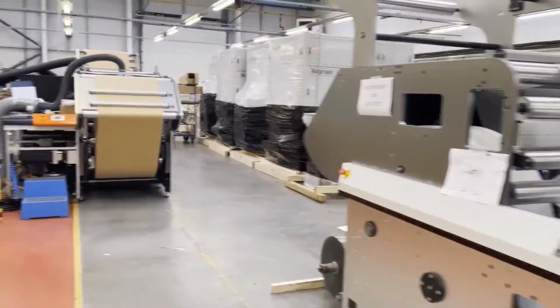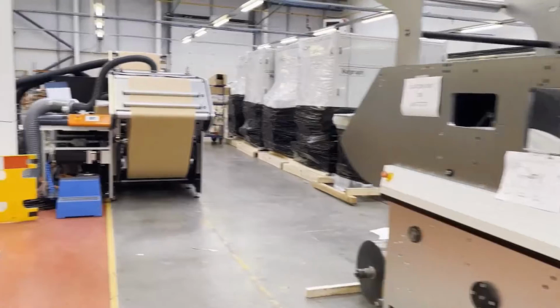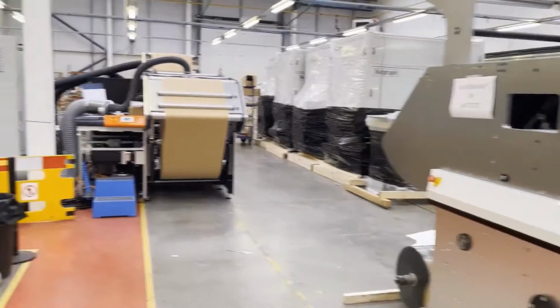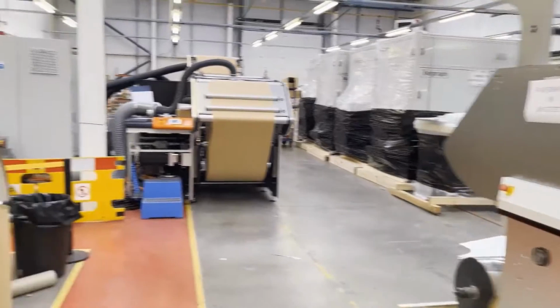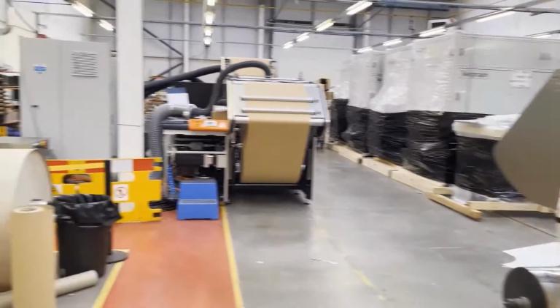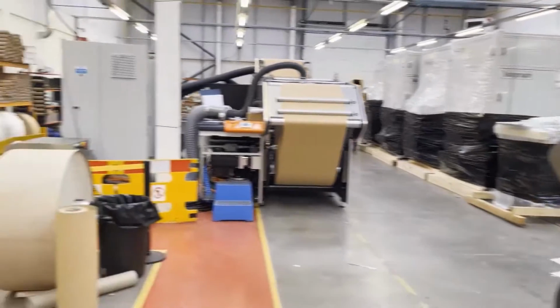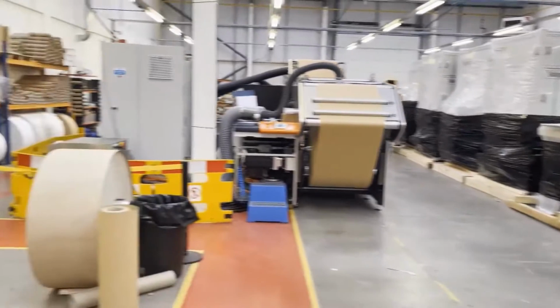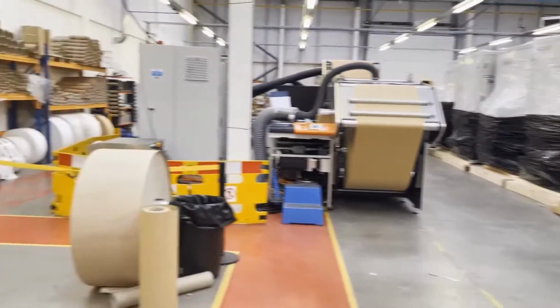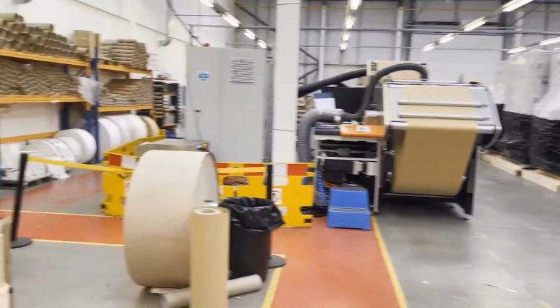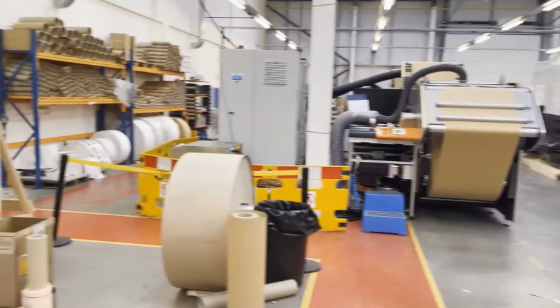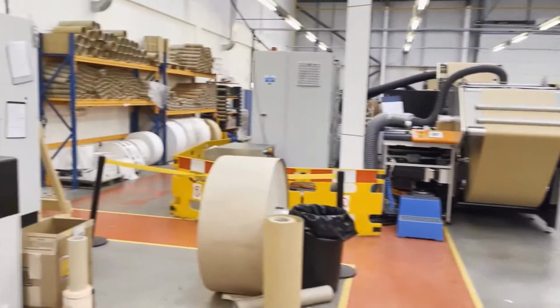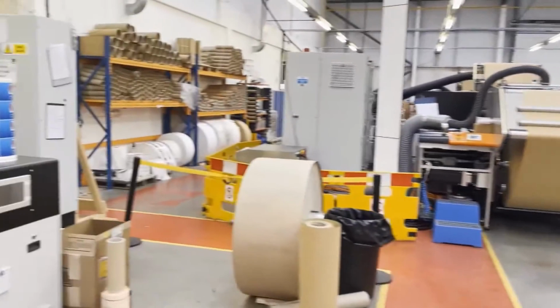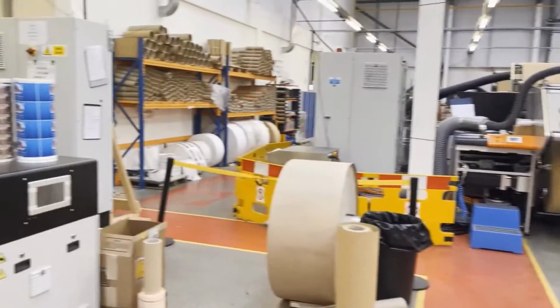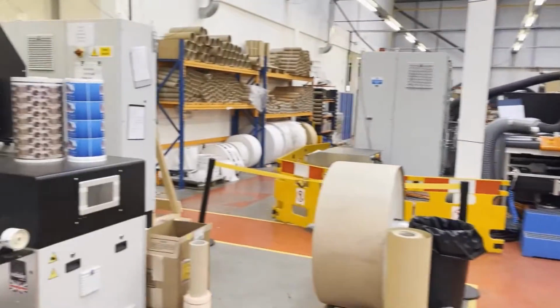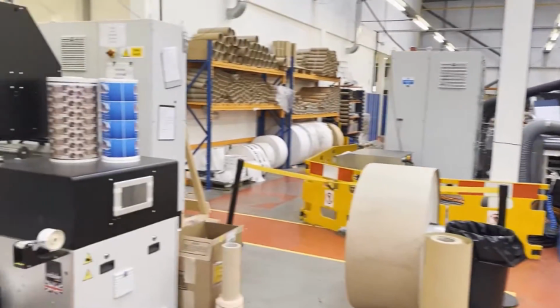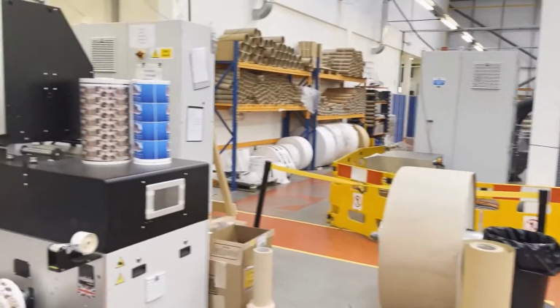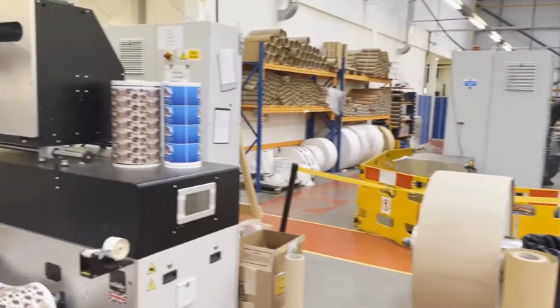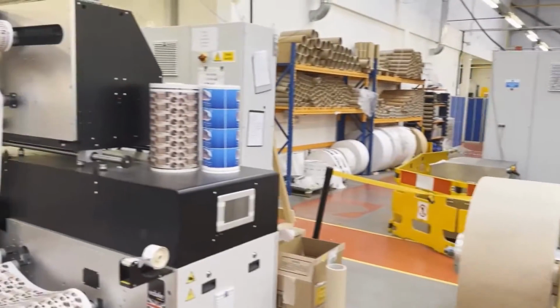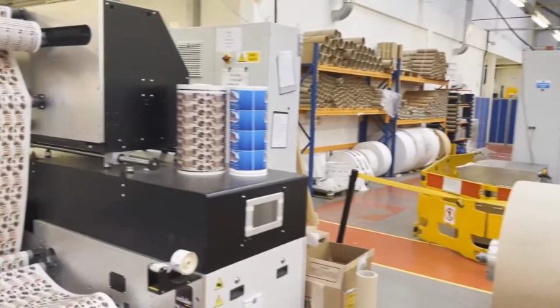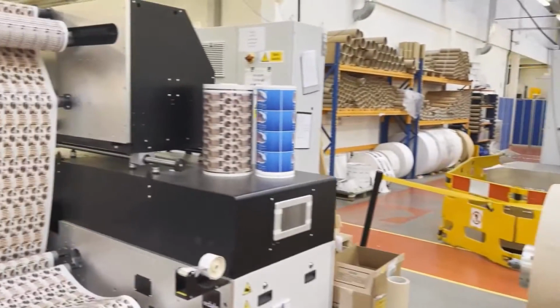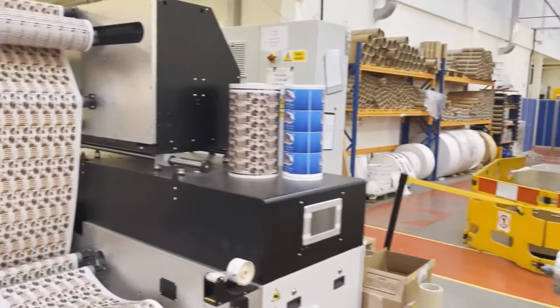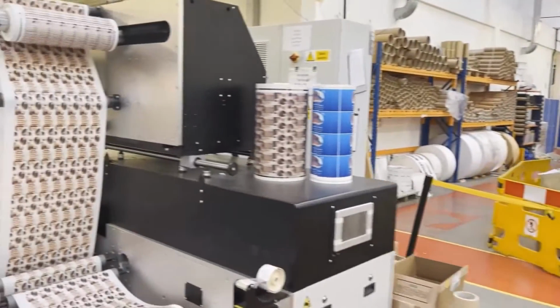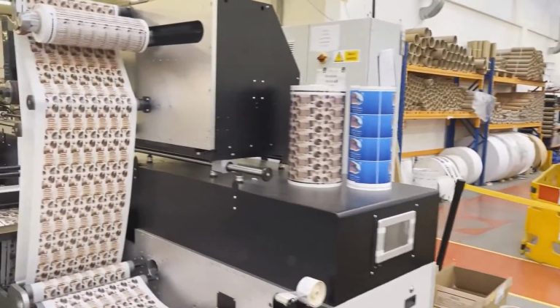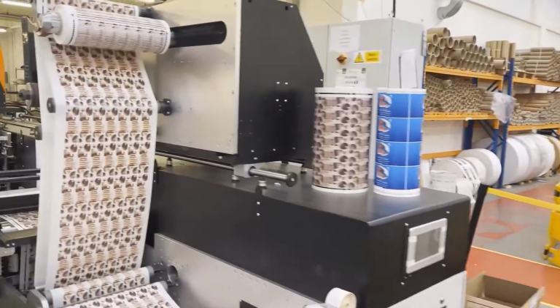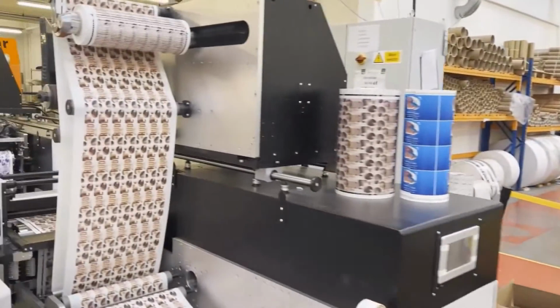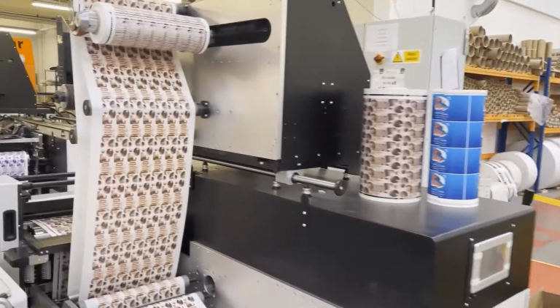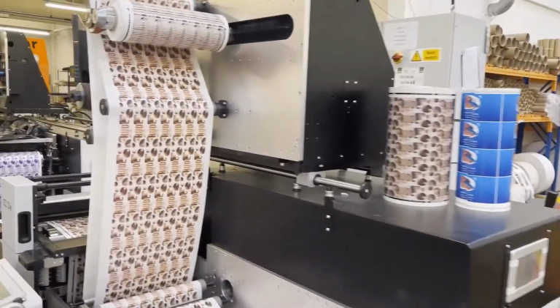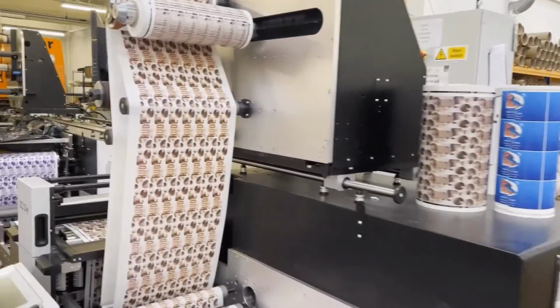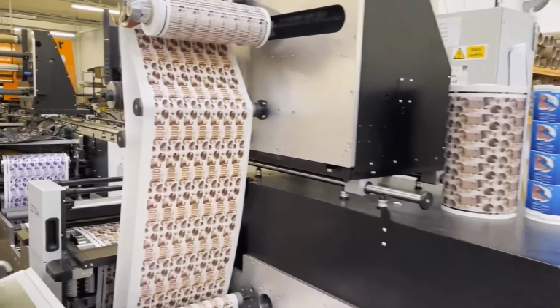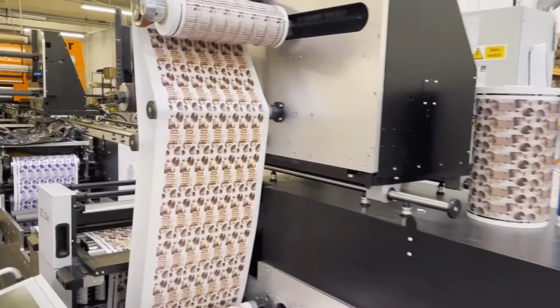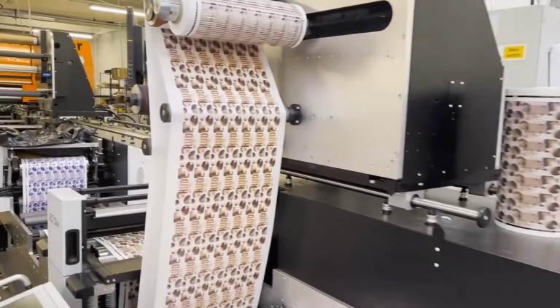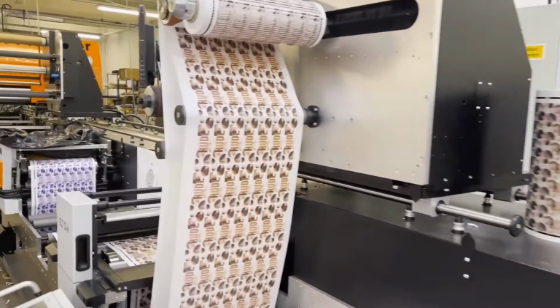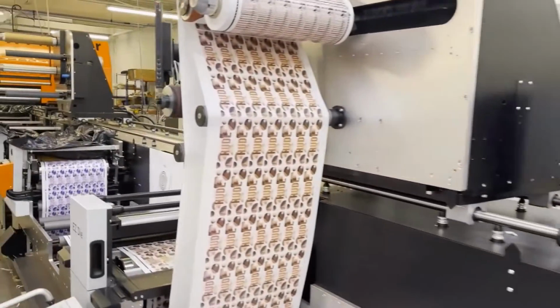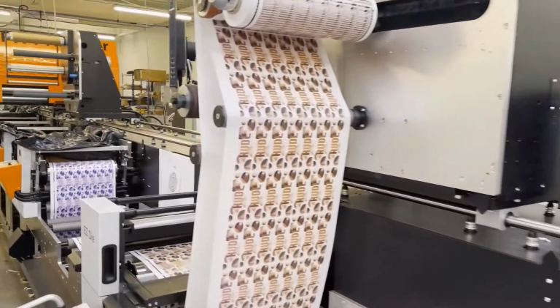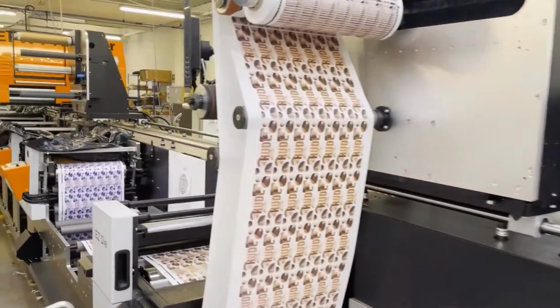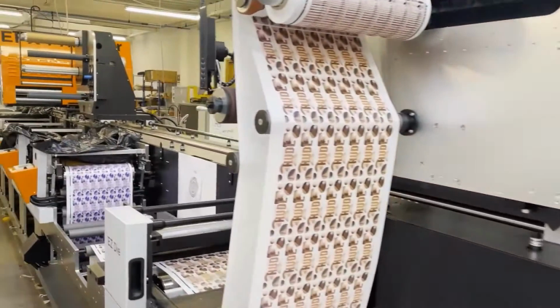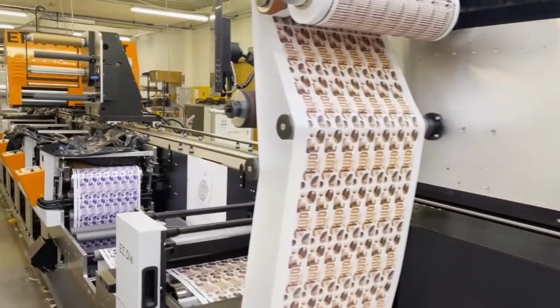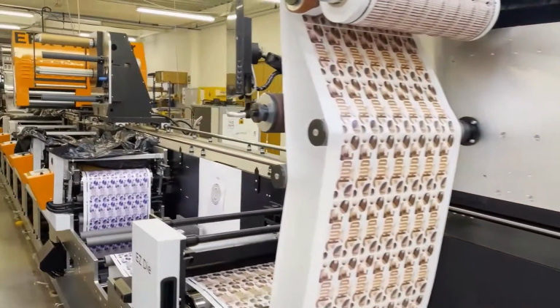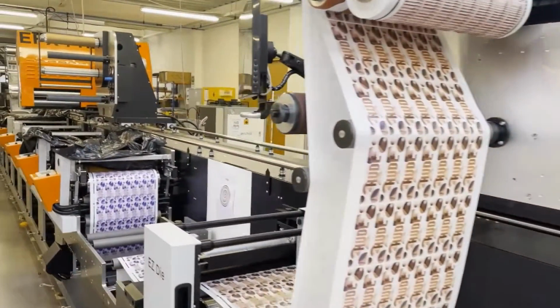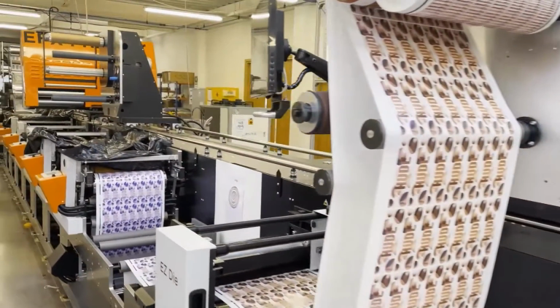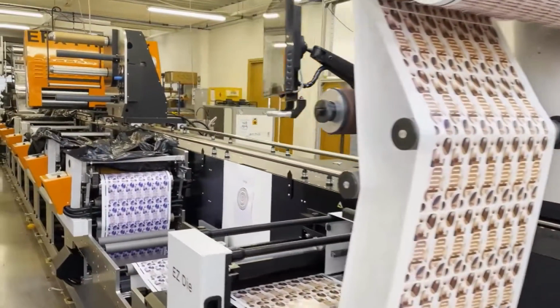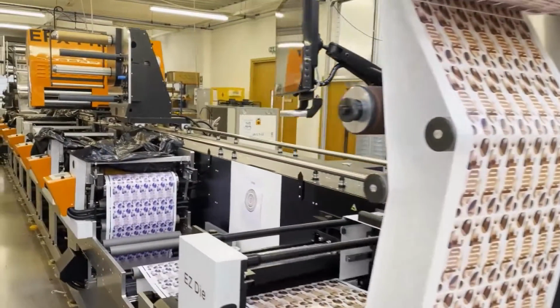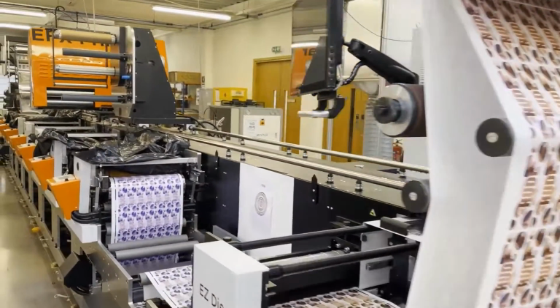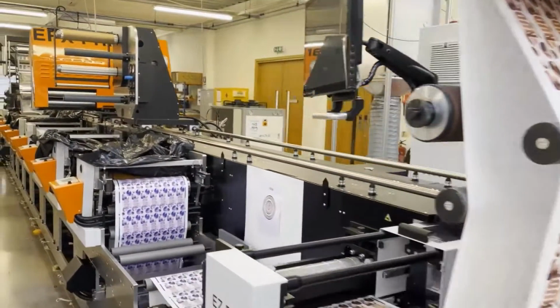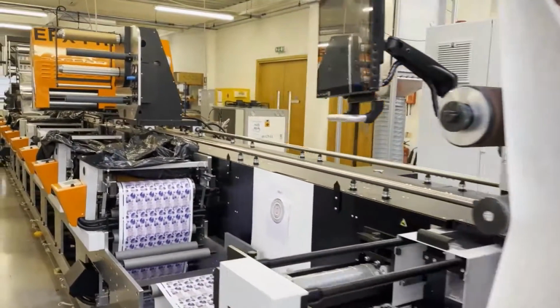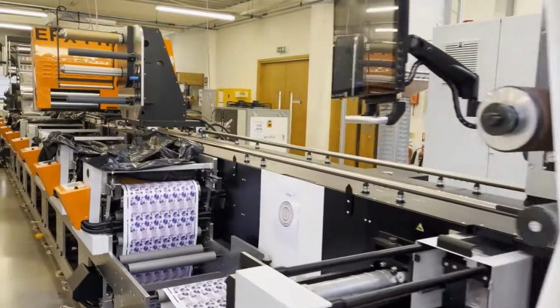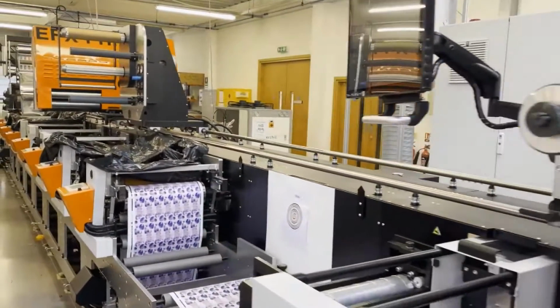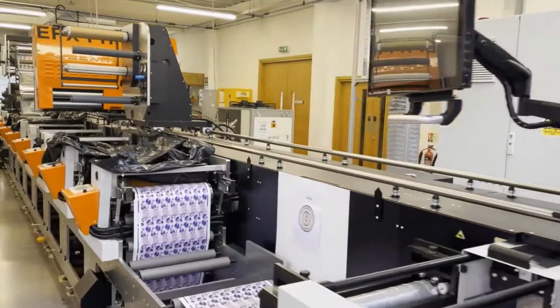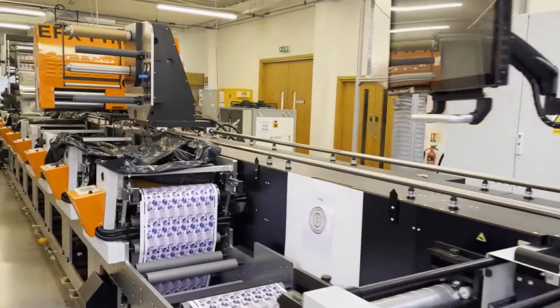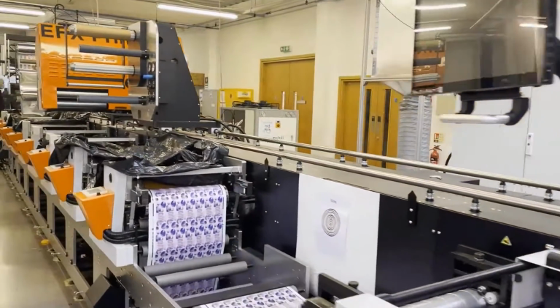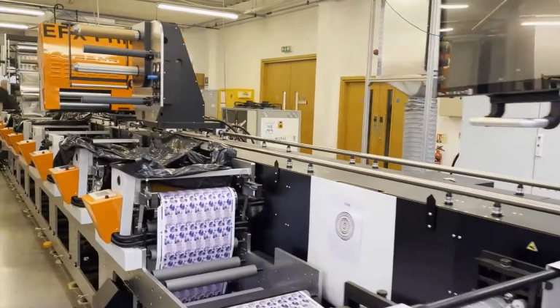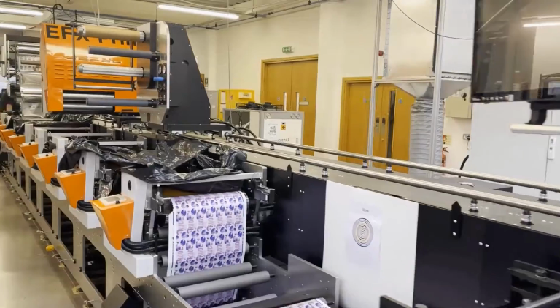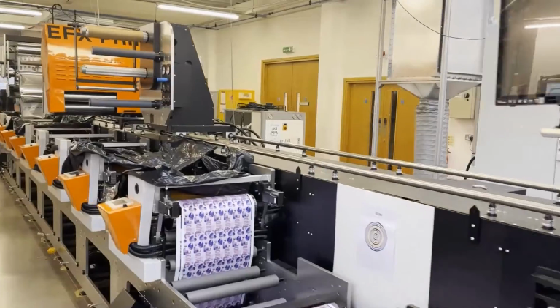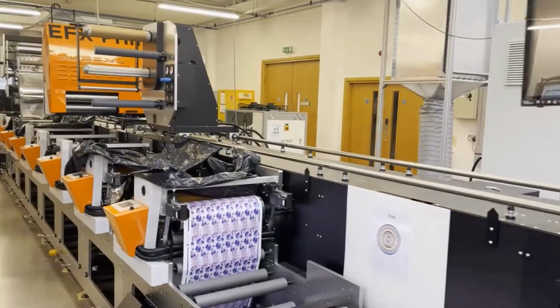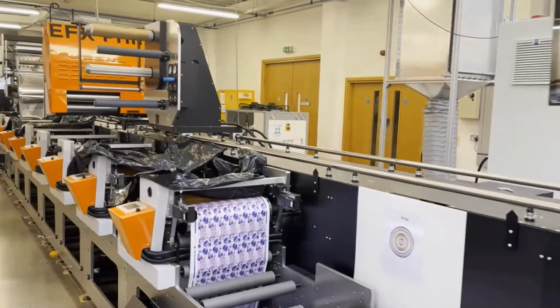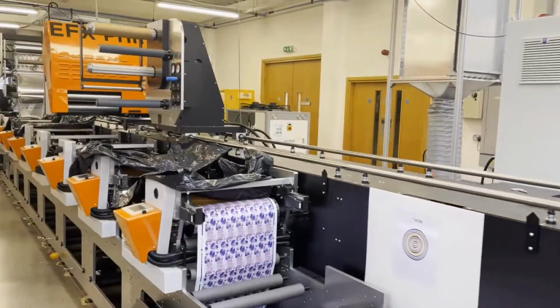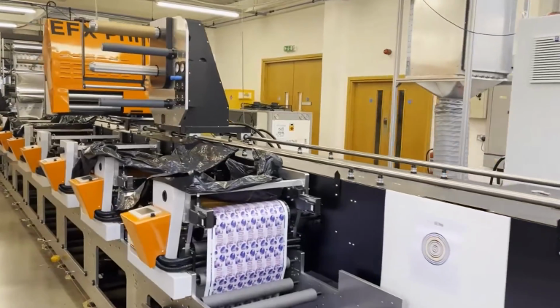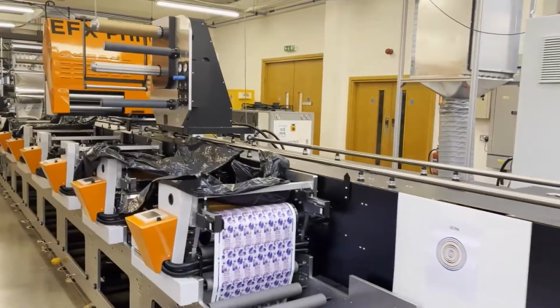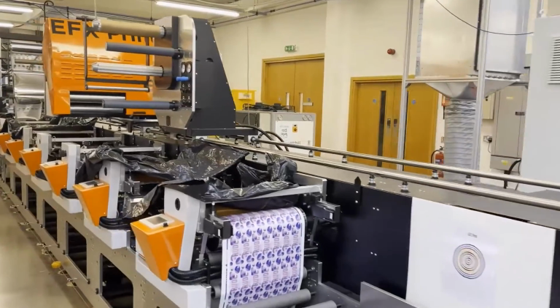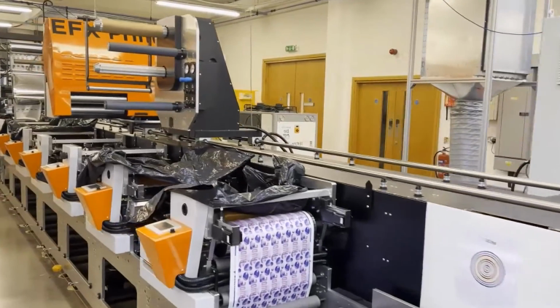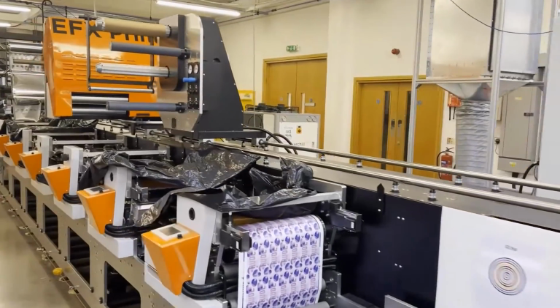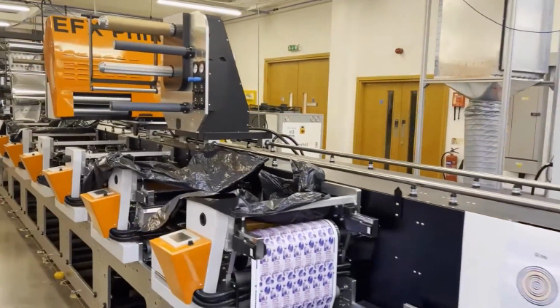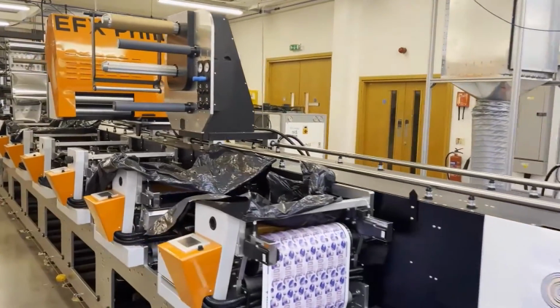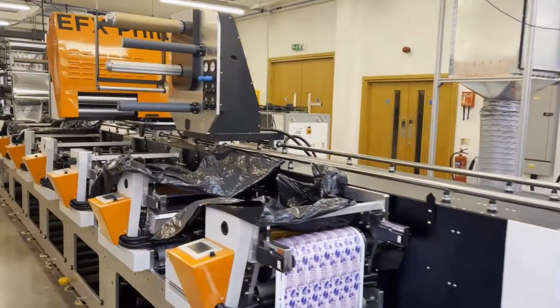Then we have an FL3 here, which we're going to talk about later in our demonstration.